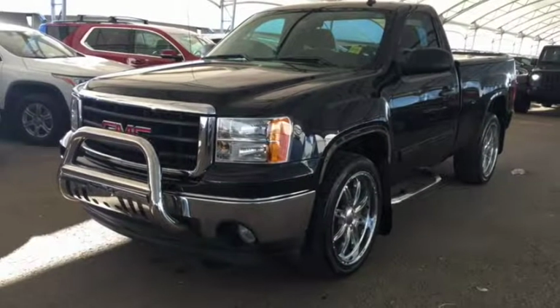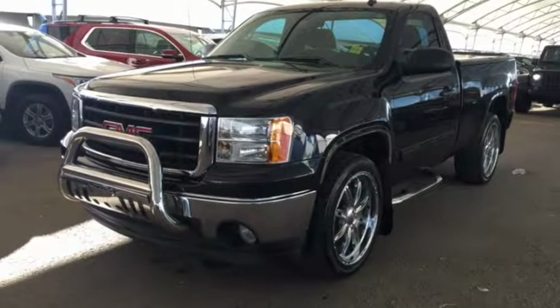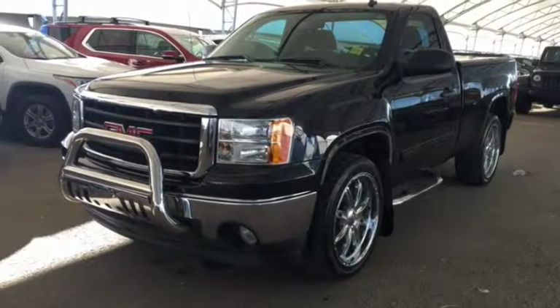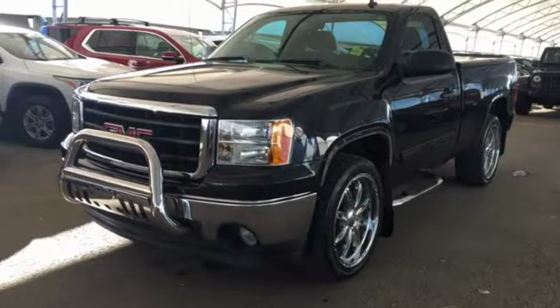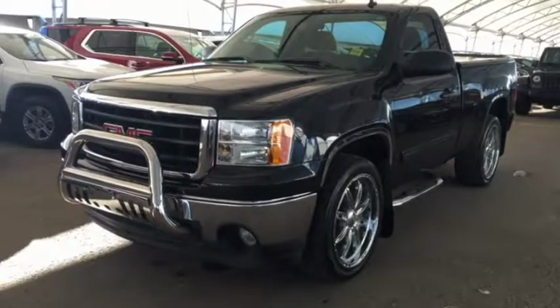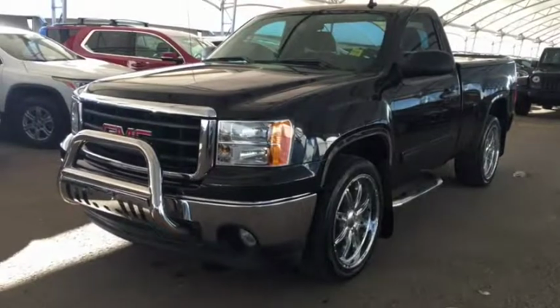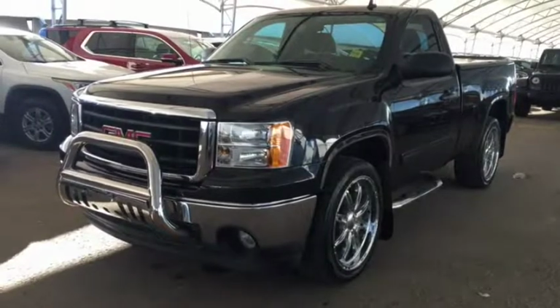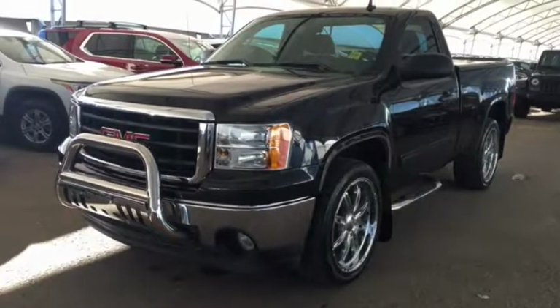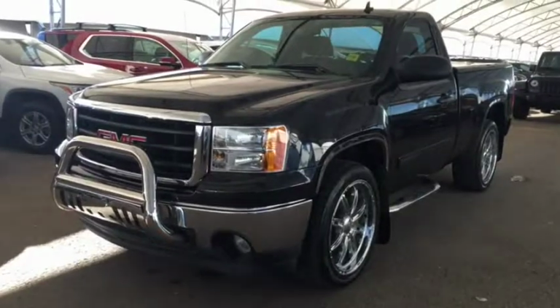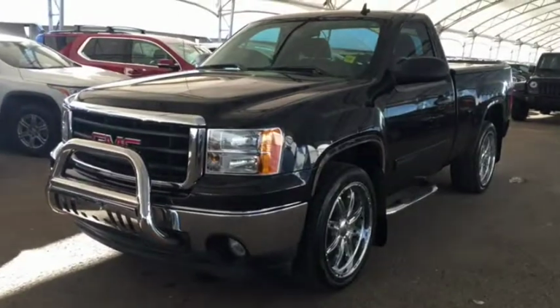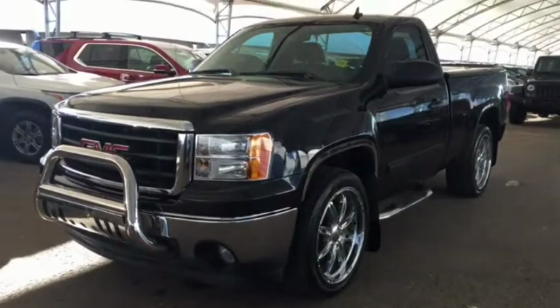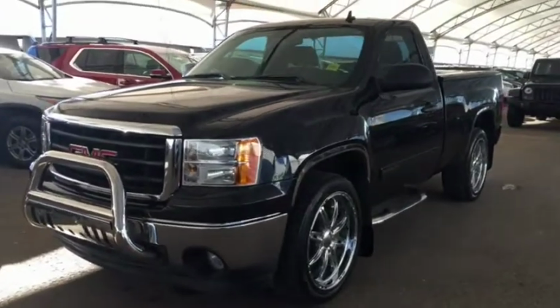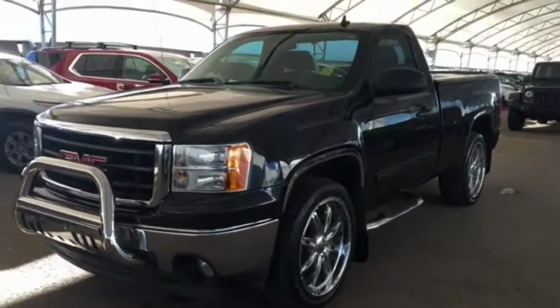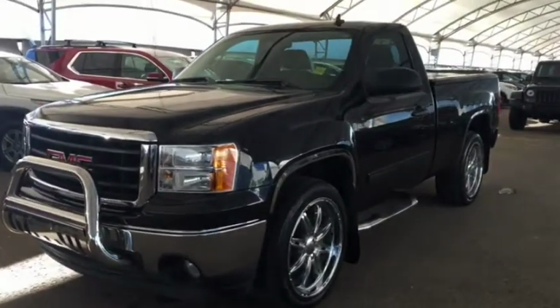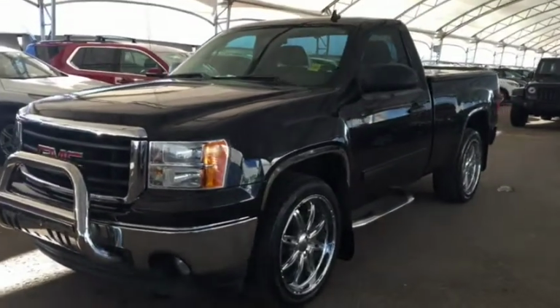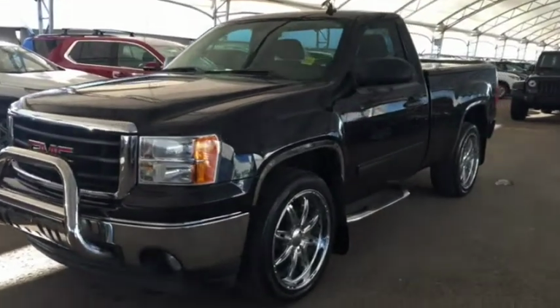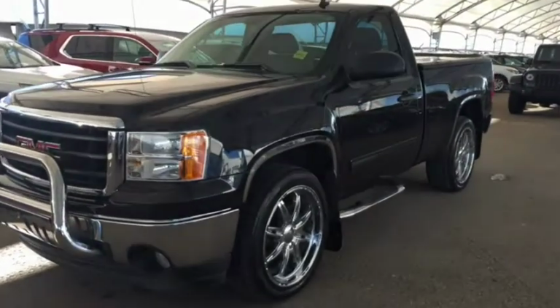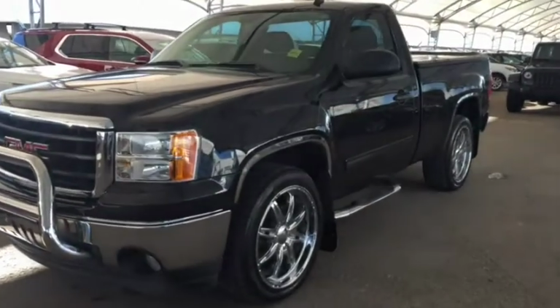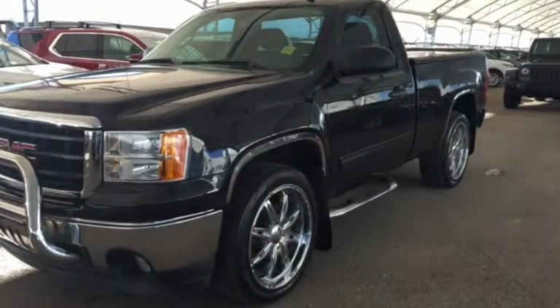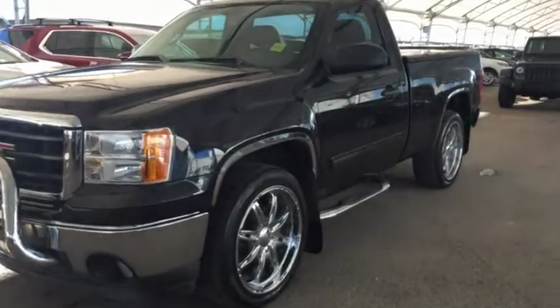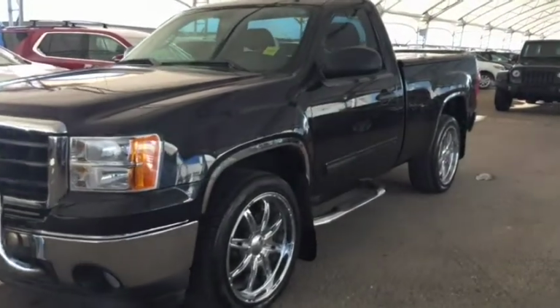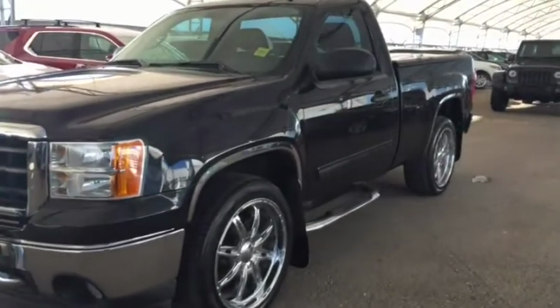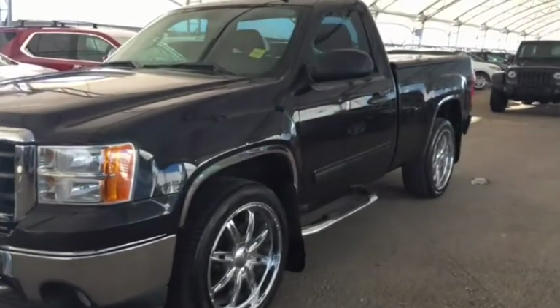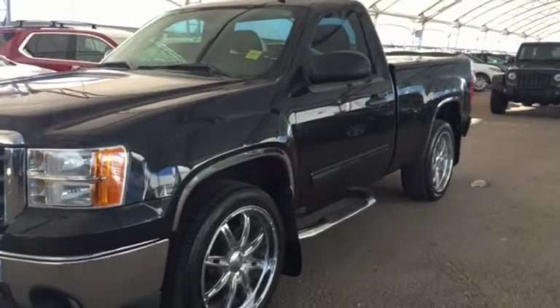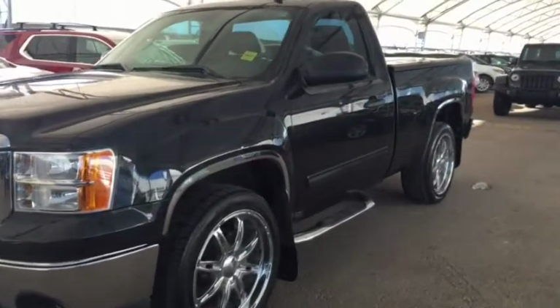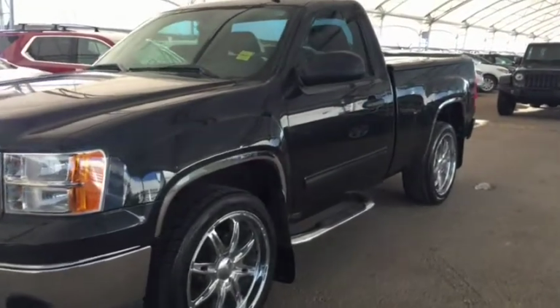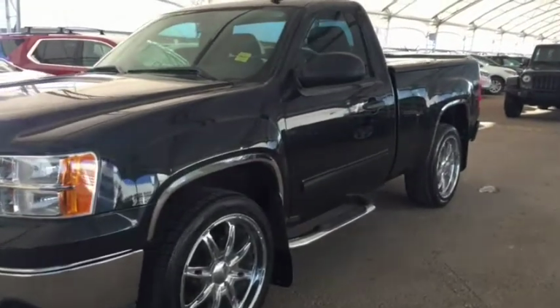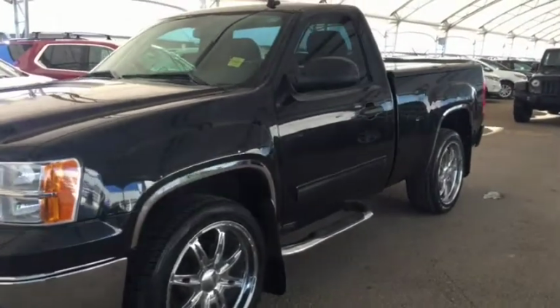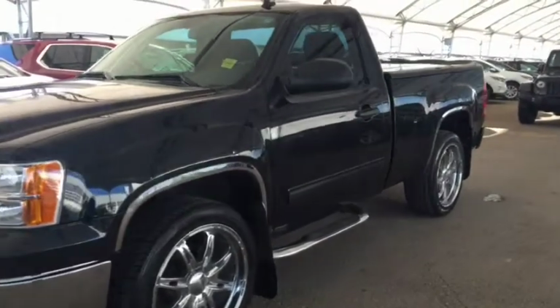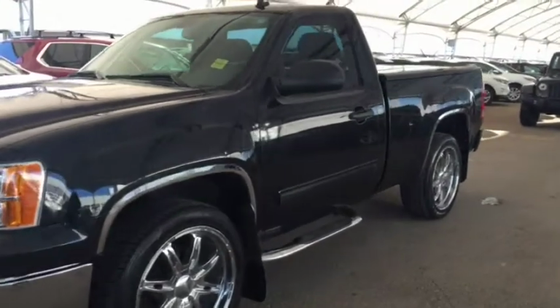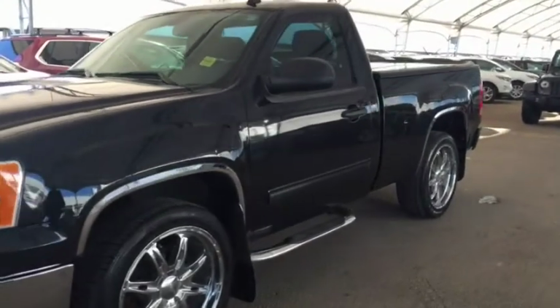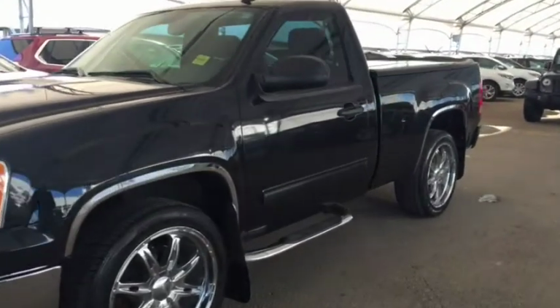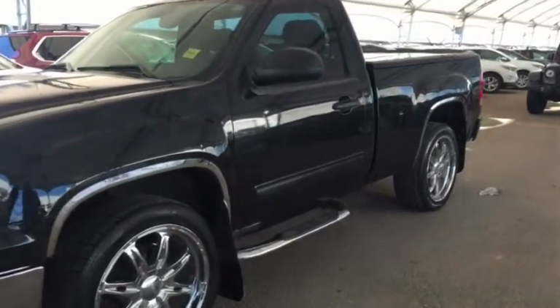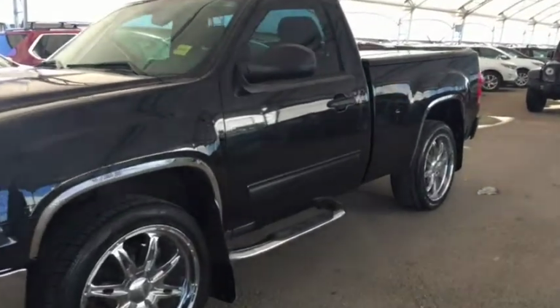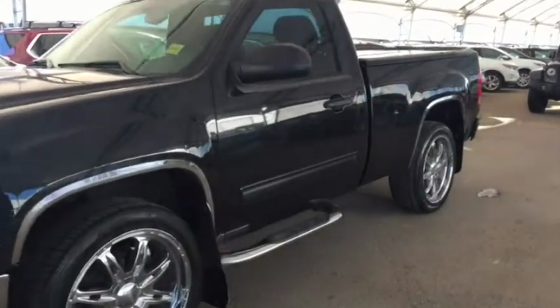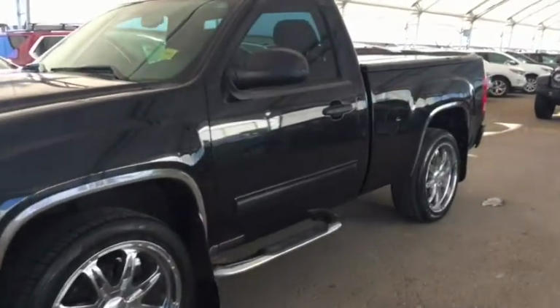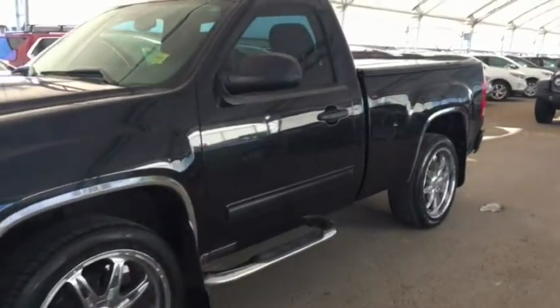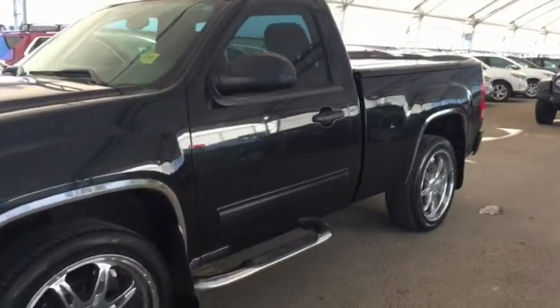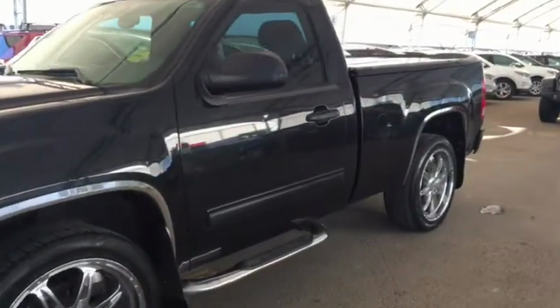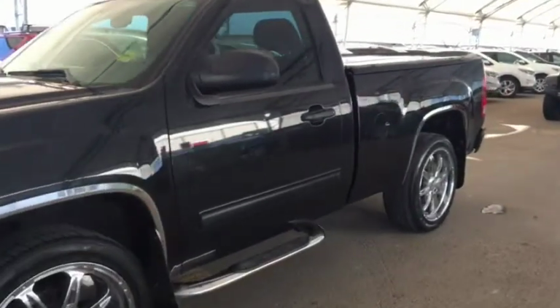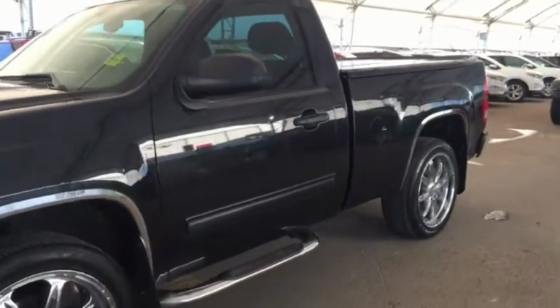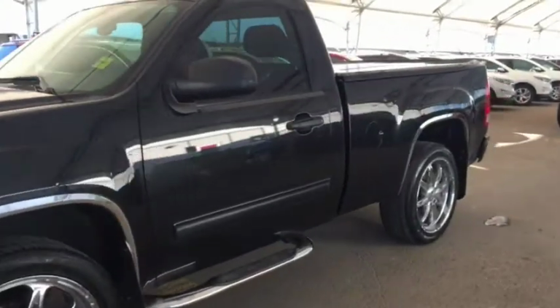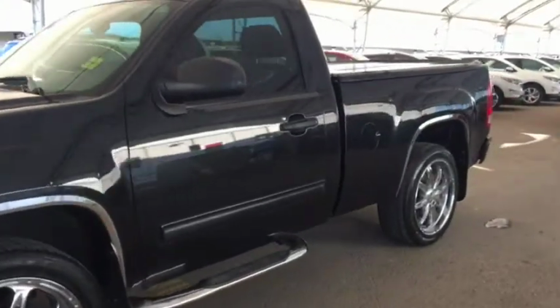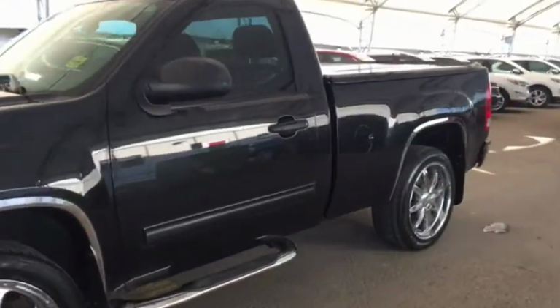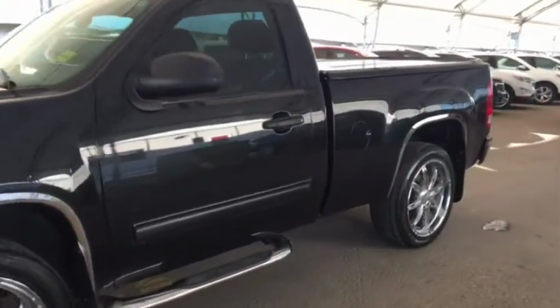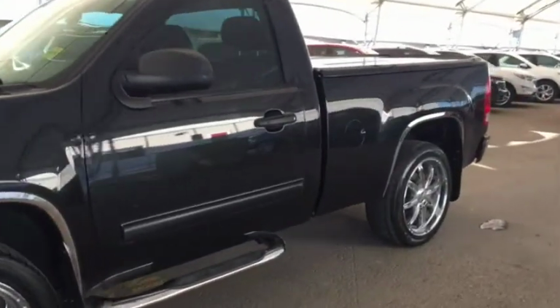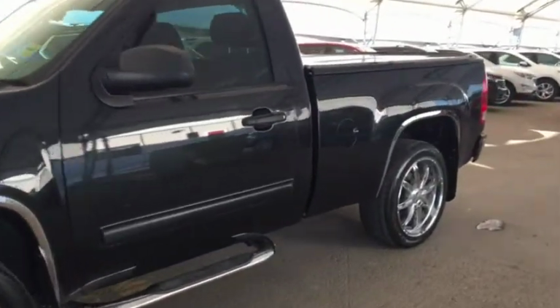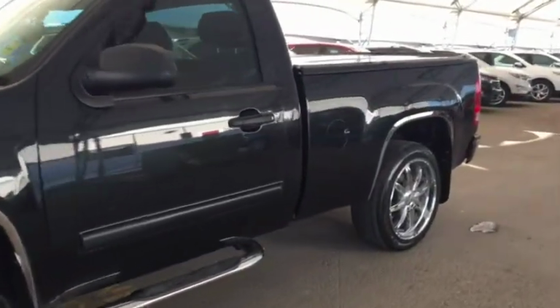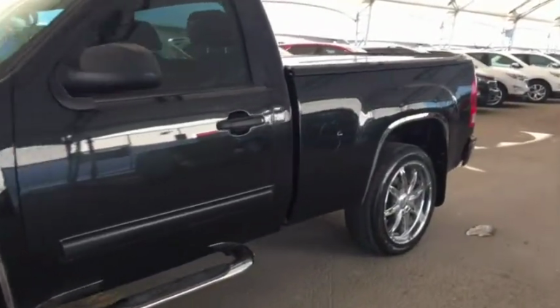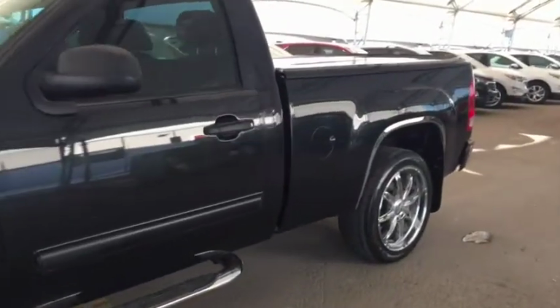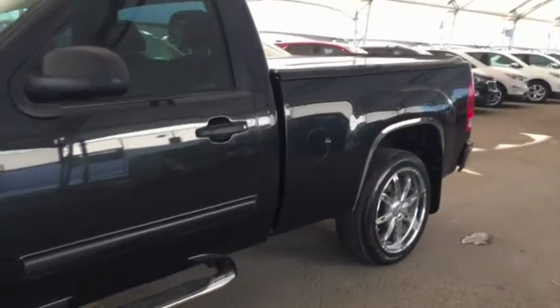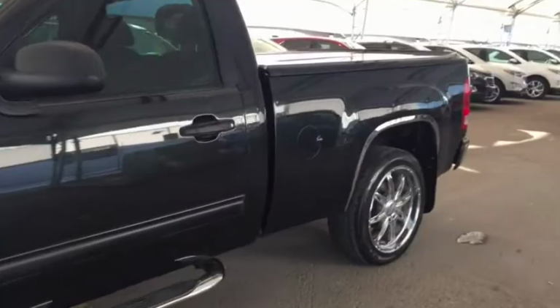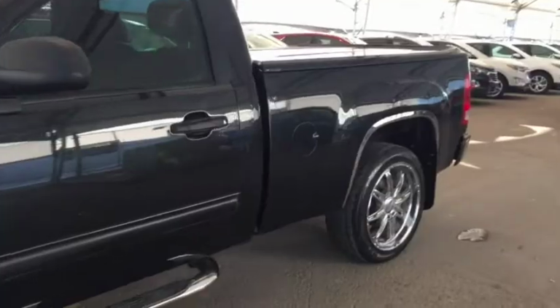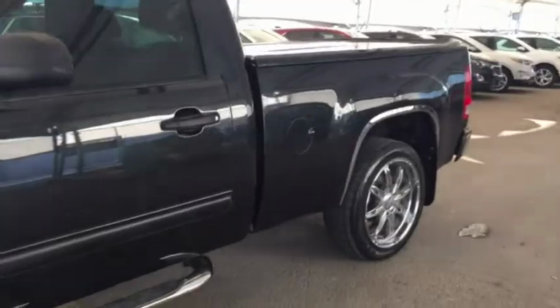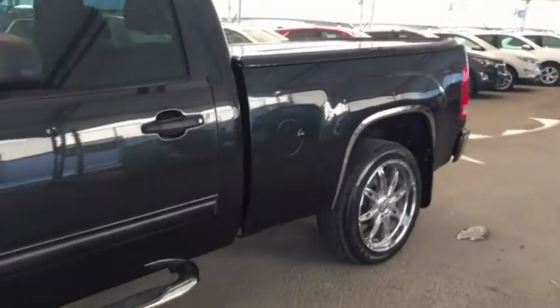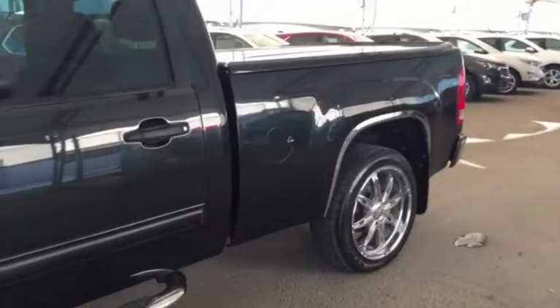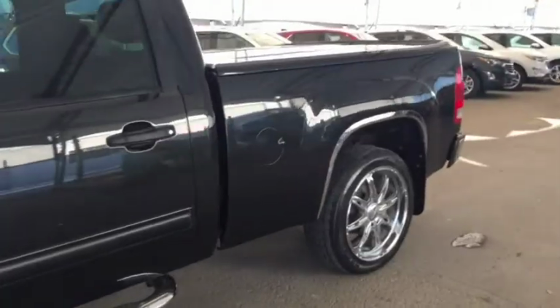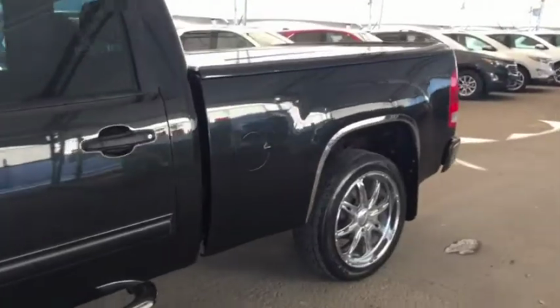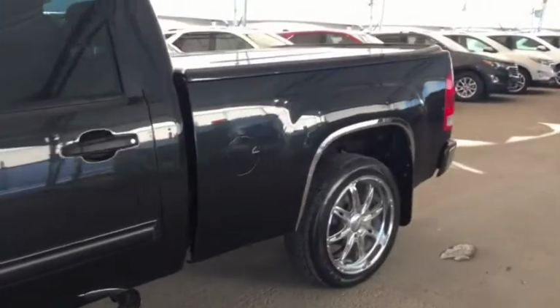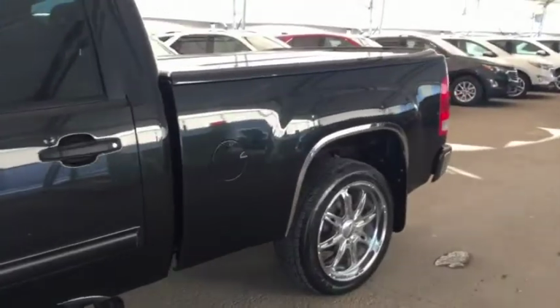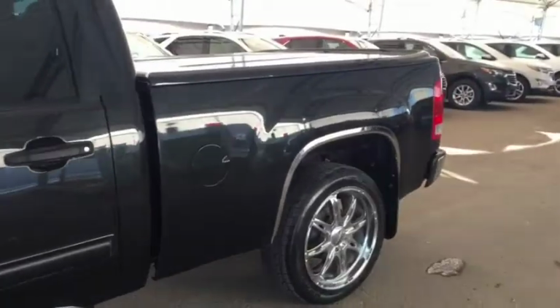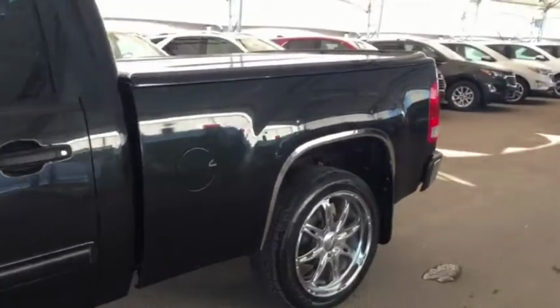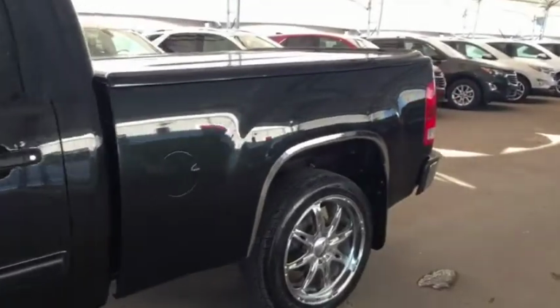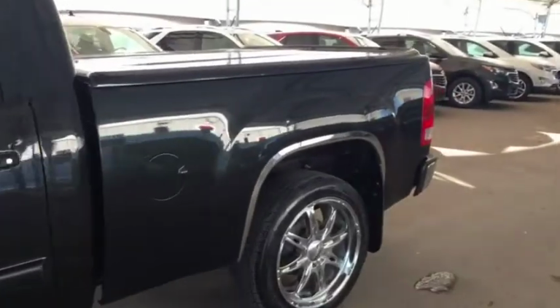Welcome to Davis Chevrolet. This is a pre-owned 2010 GMC Sierra regular cab in the color black.